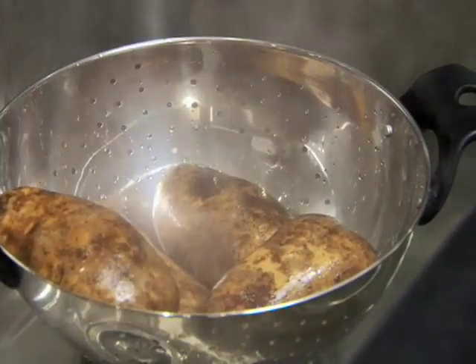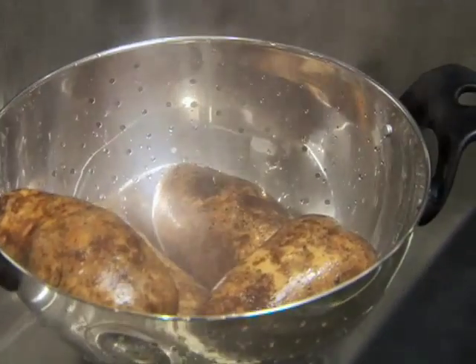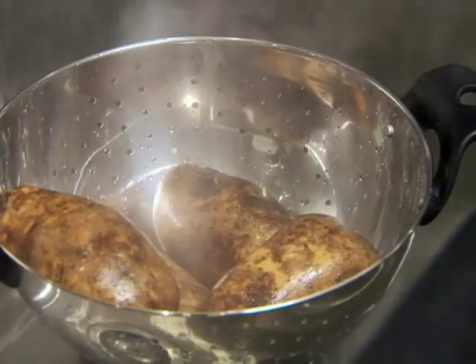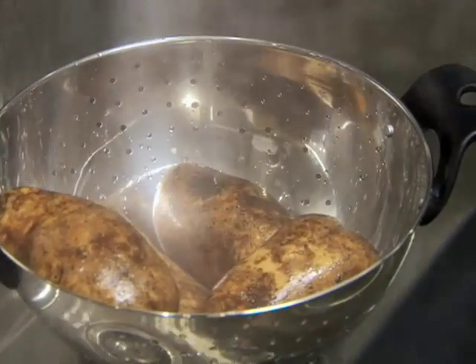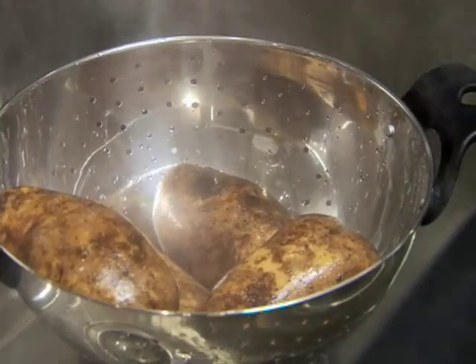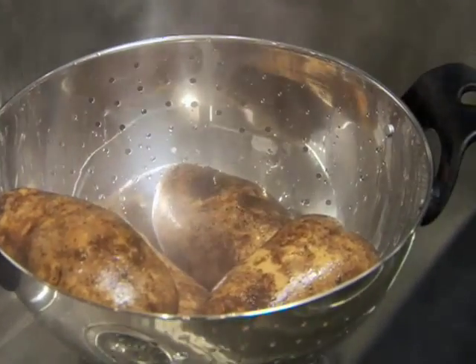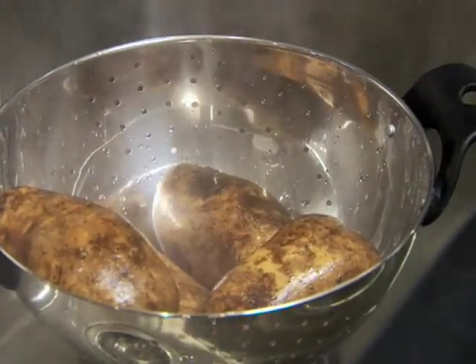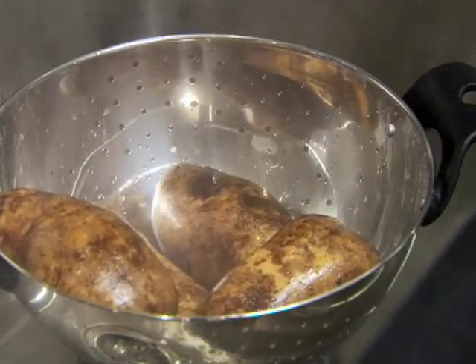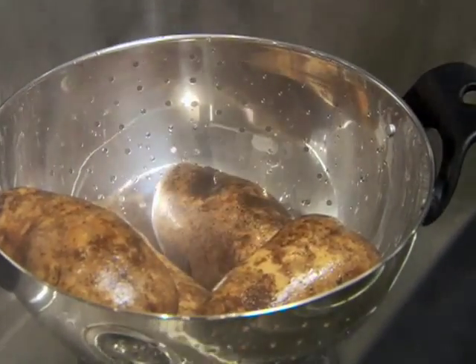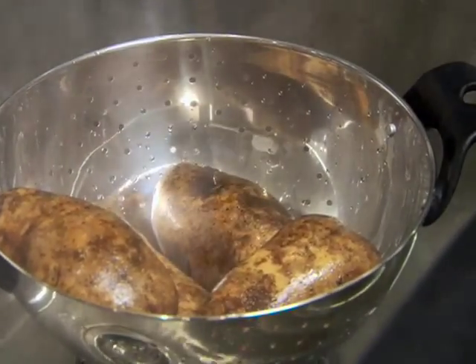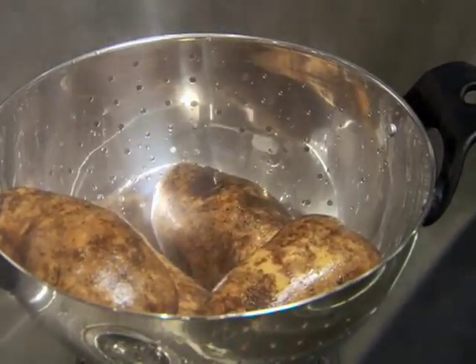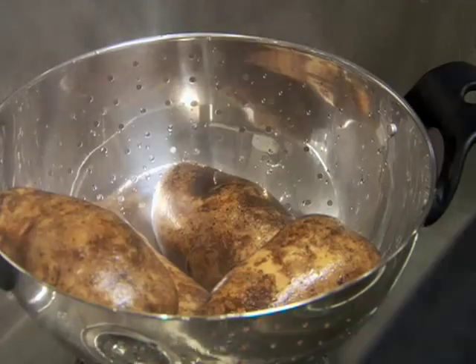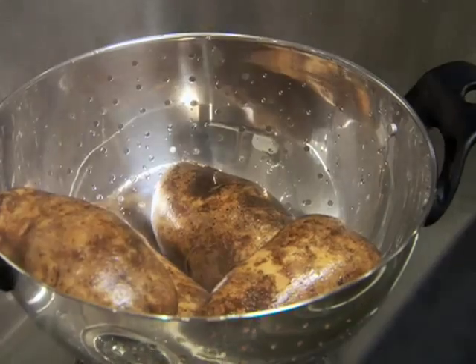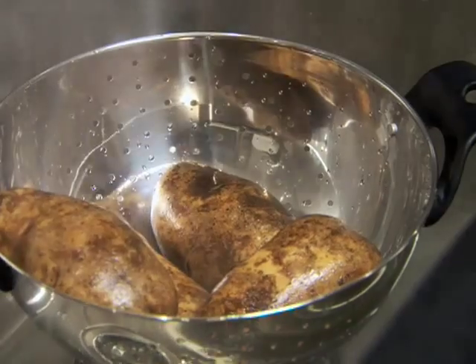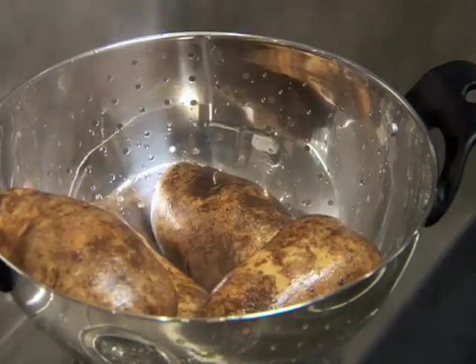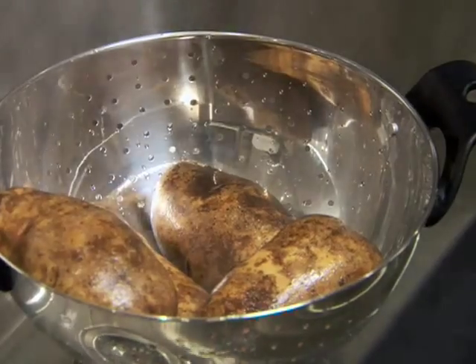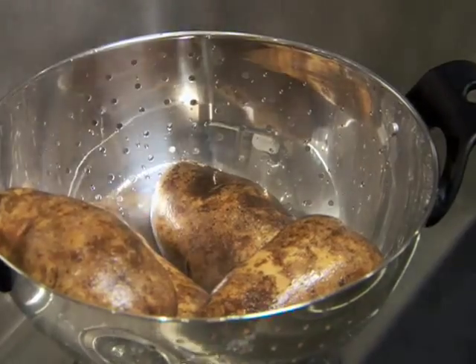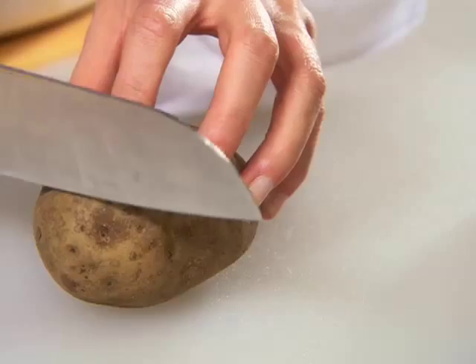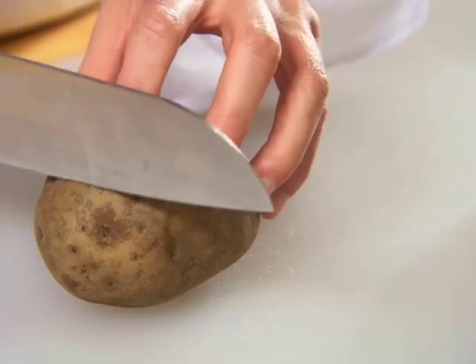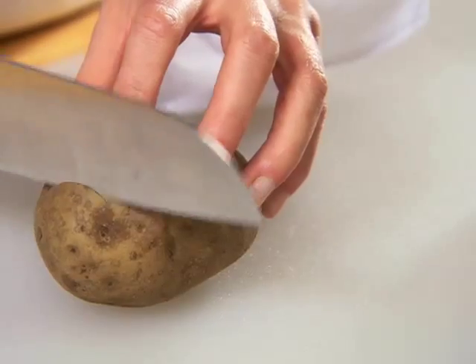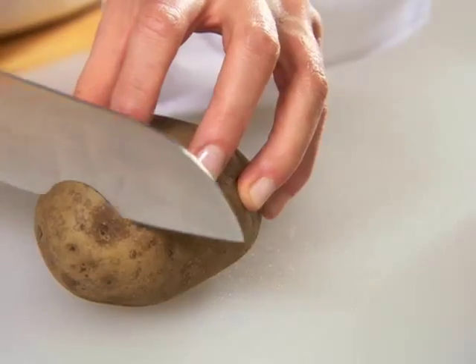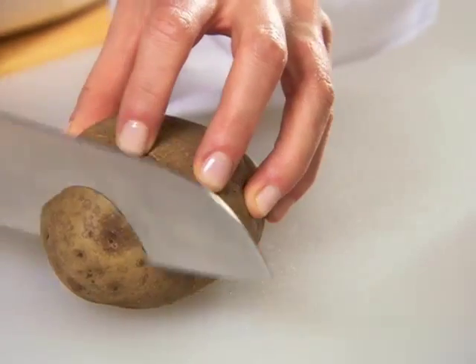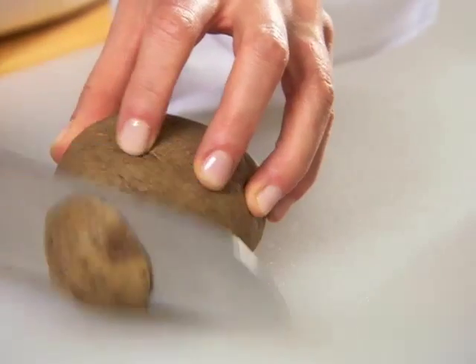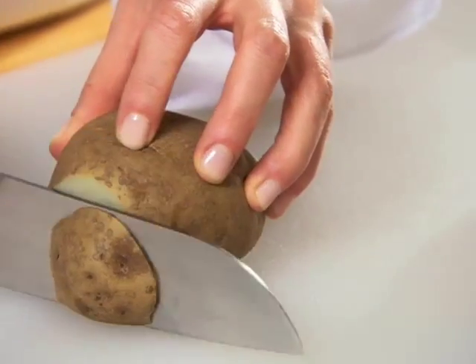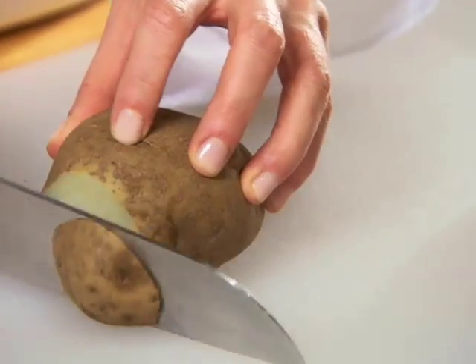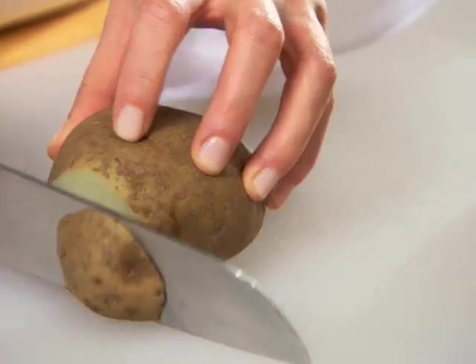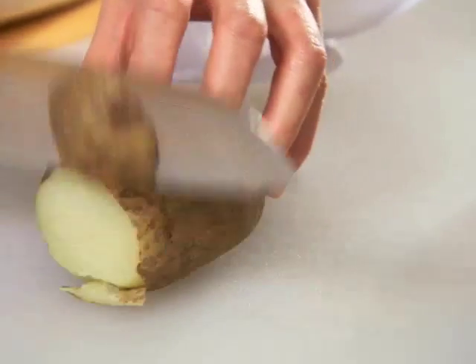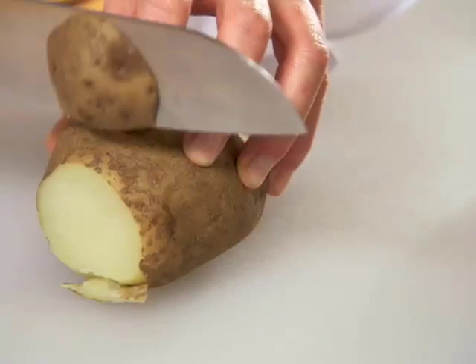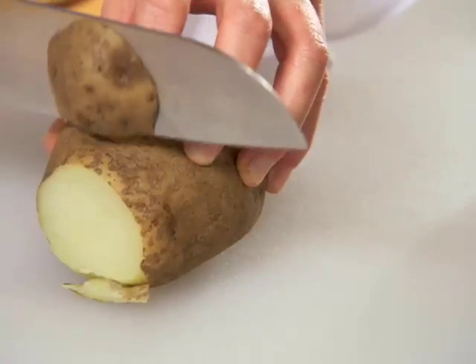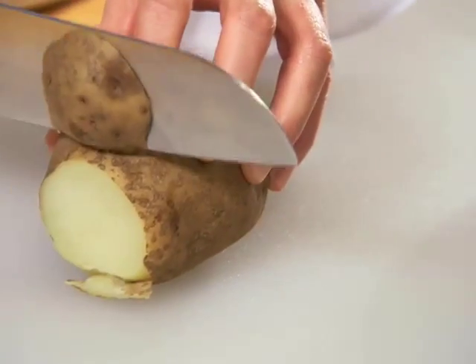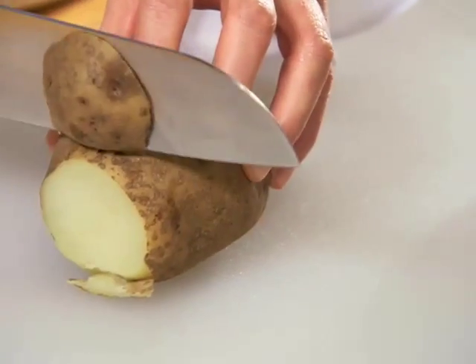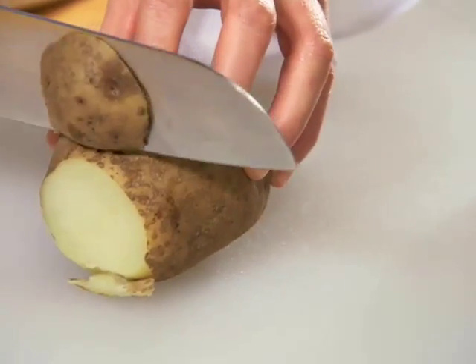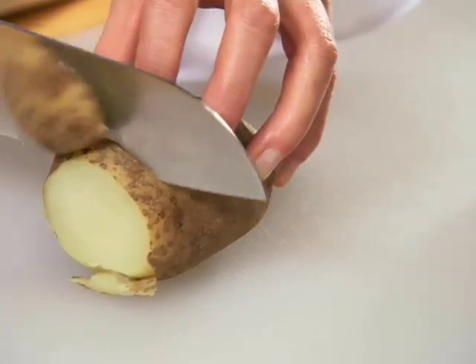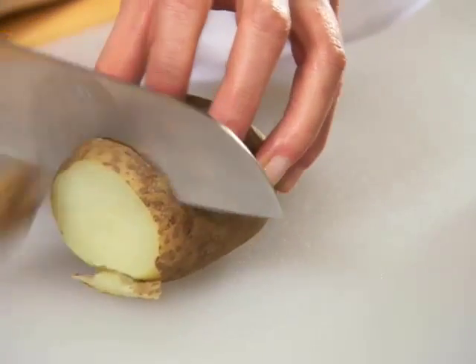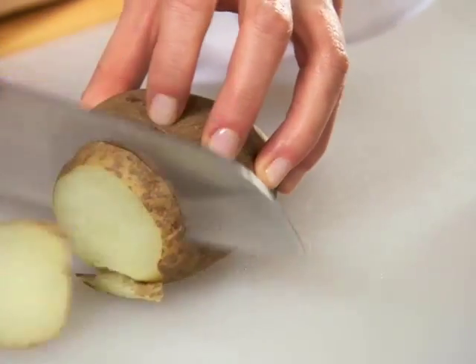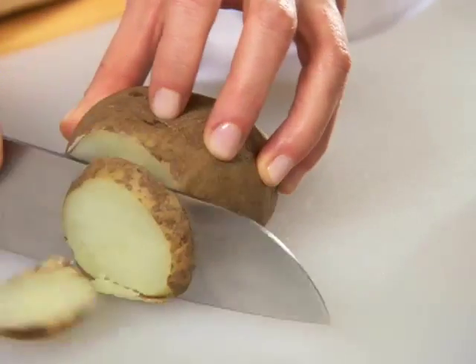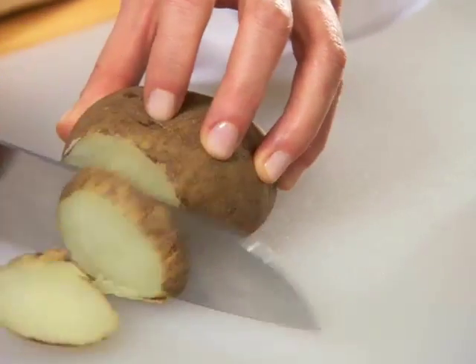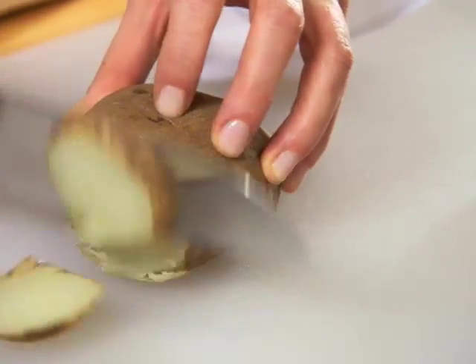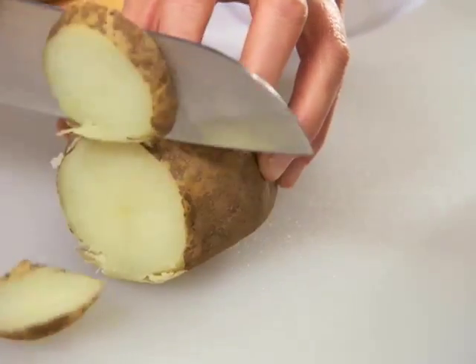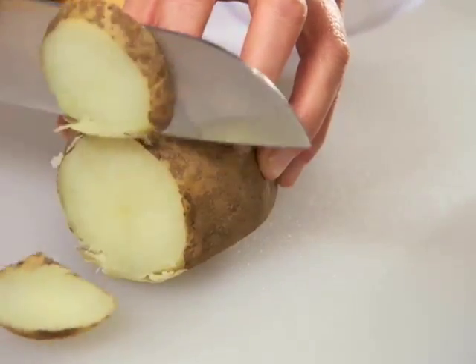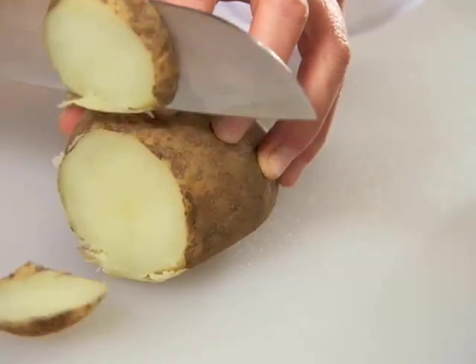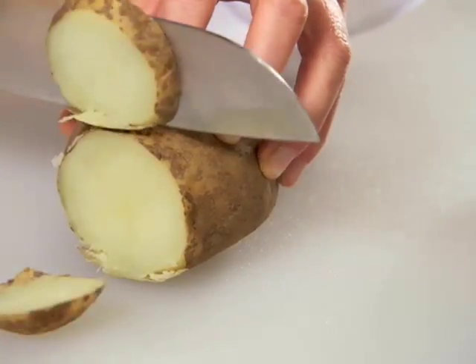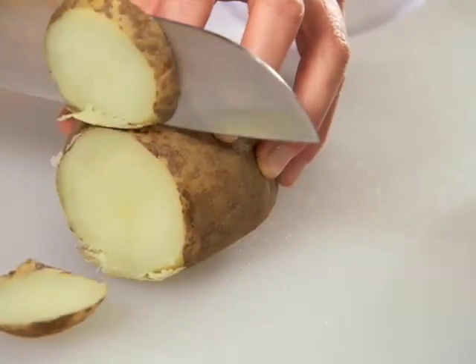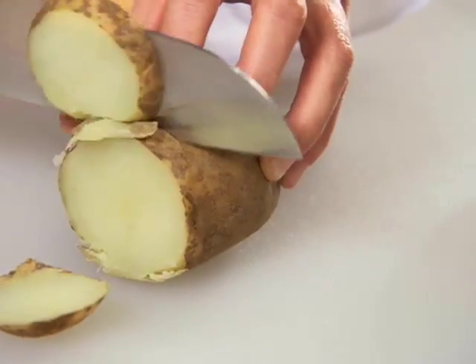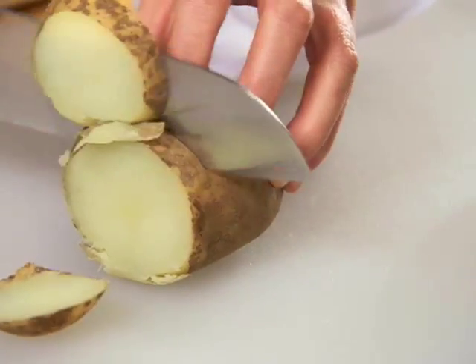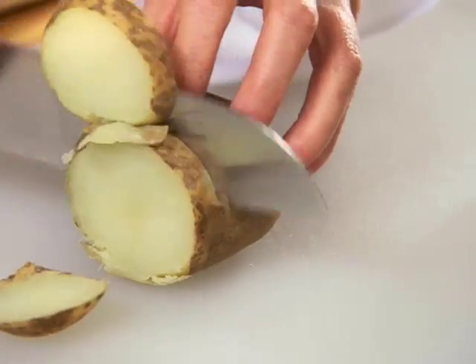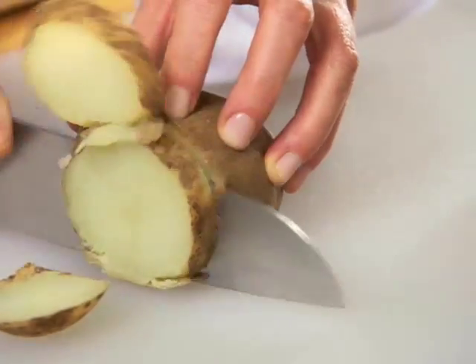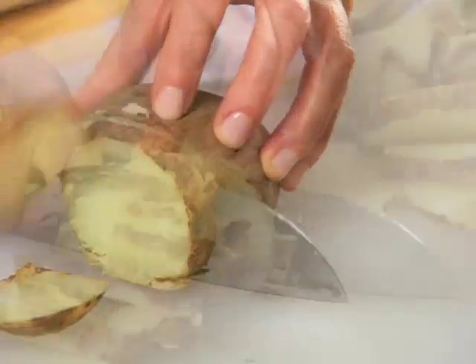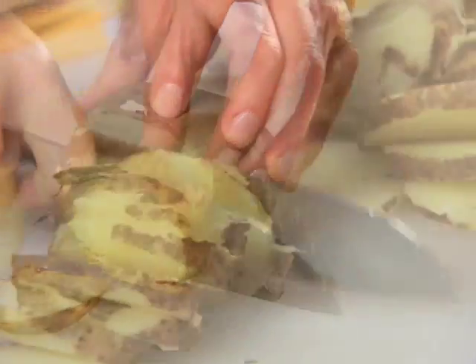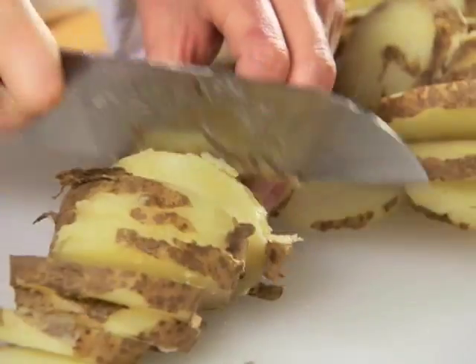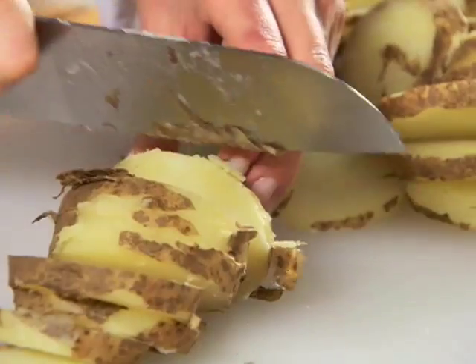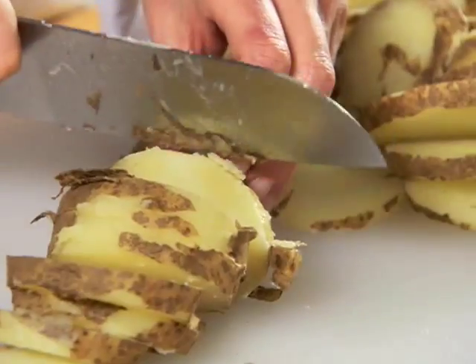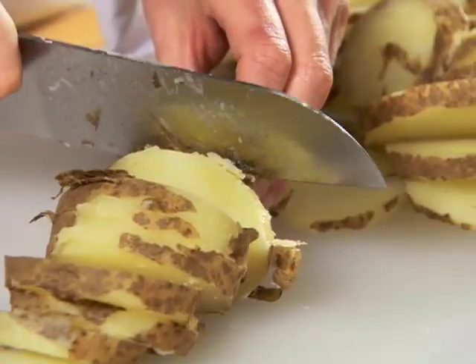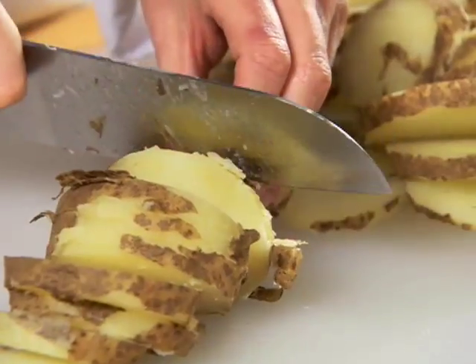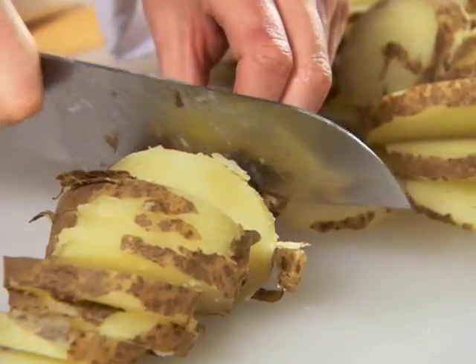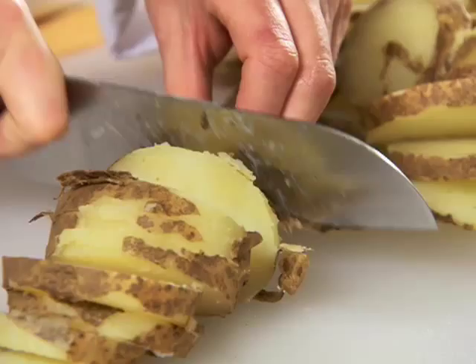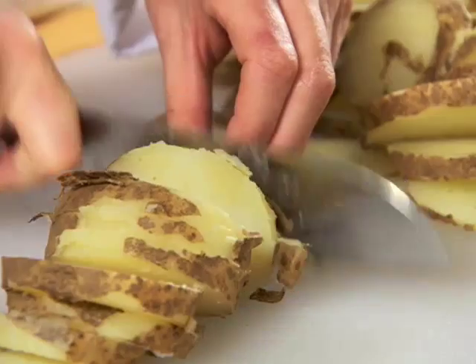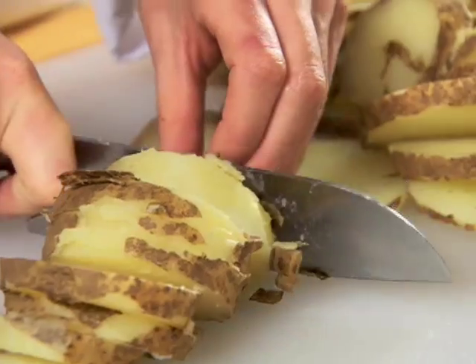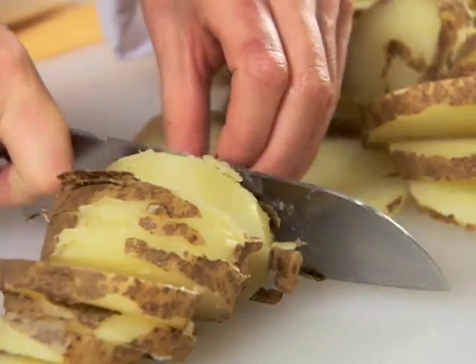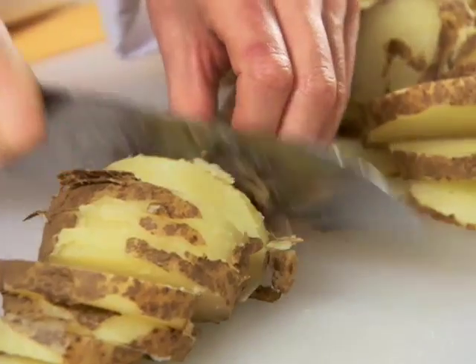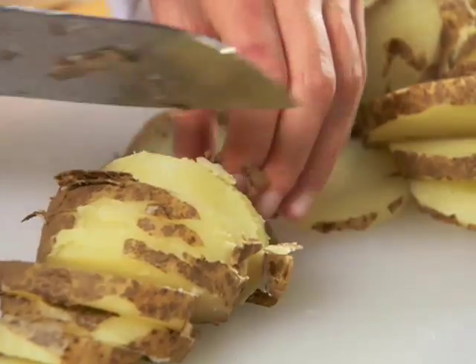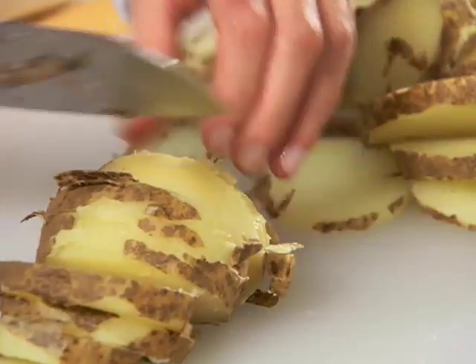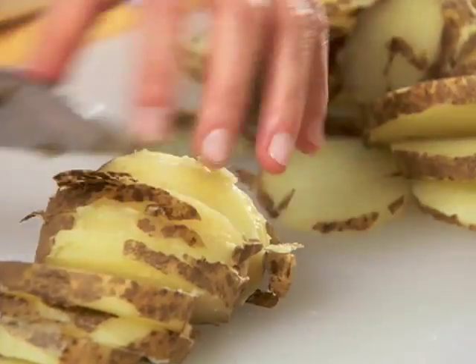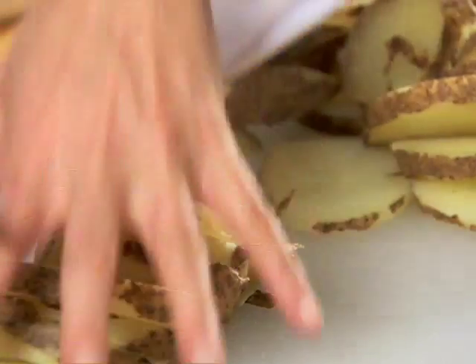Leave the potato skins on if you like, and when they are cool enough to handle, cut the potatoes into quarter-inch thick slices.